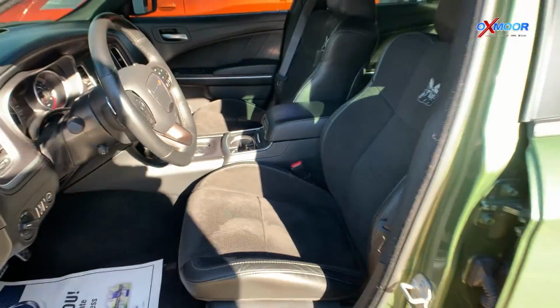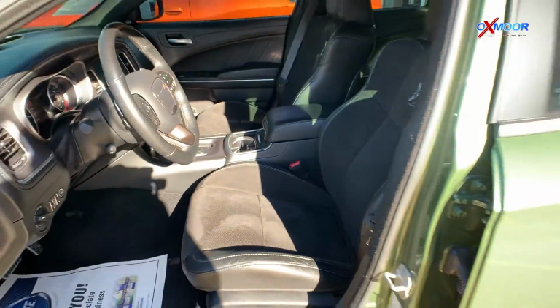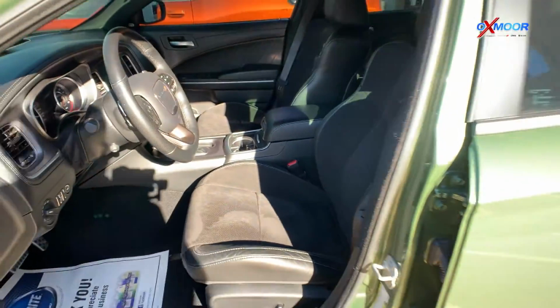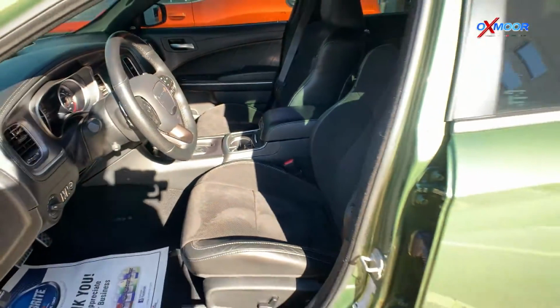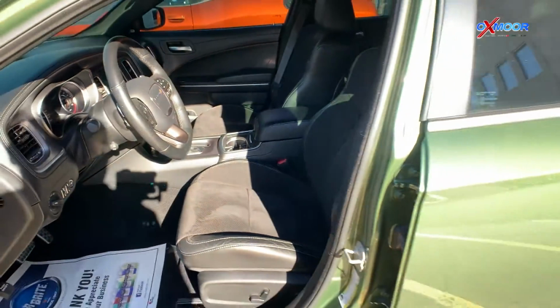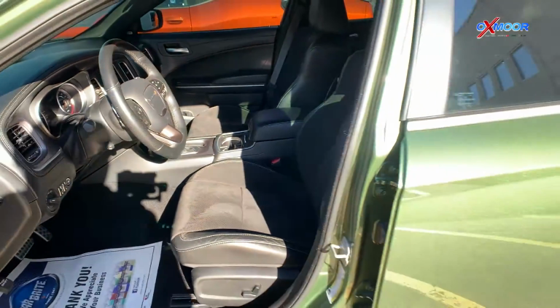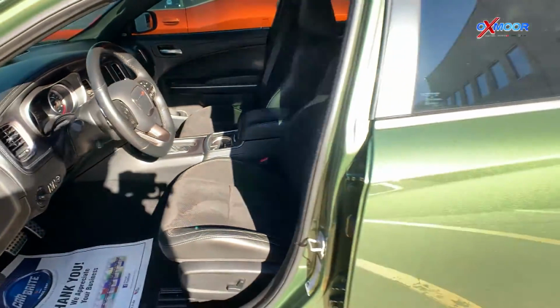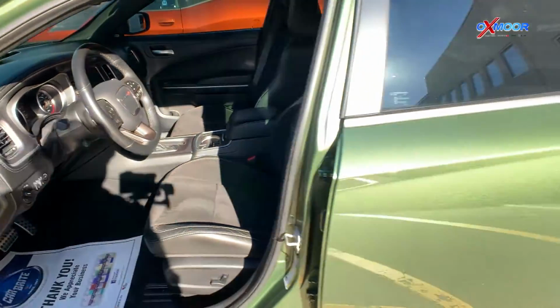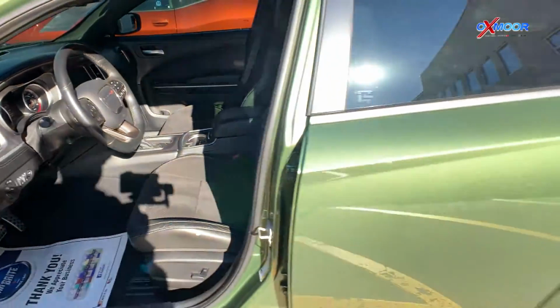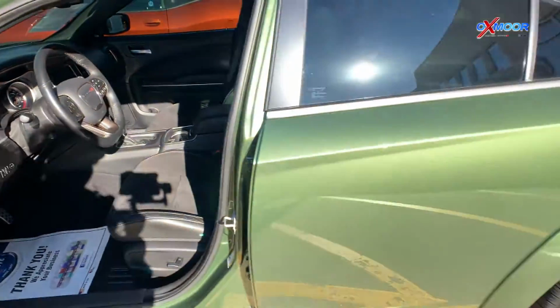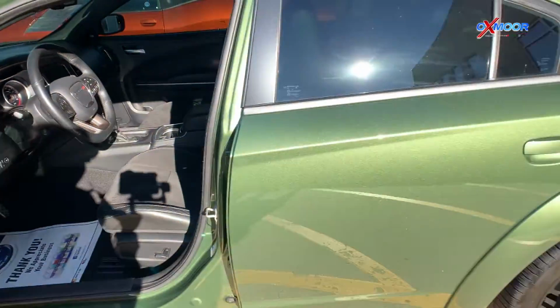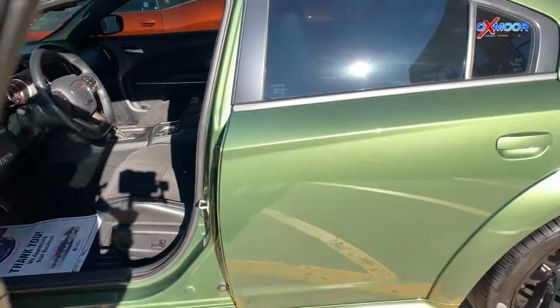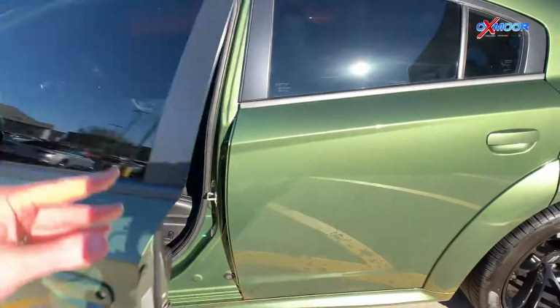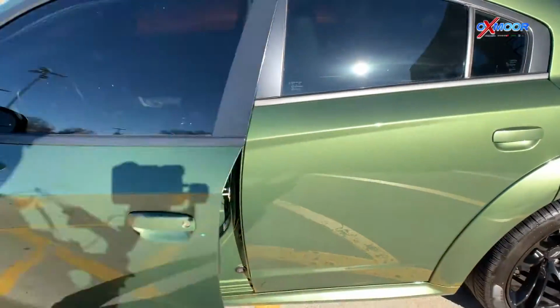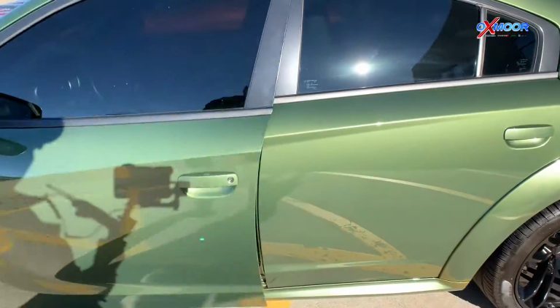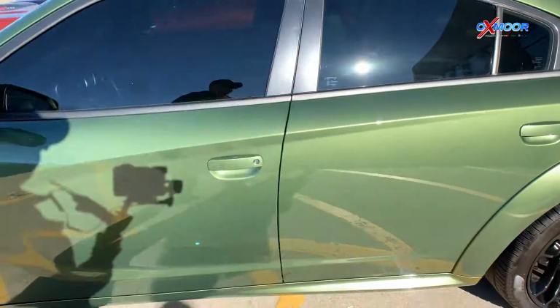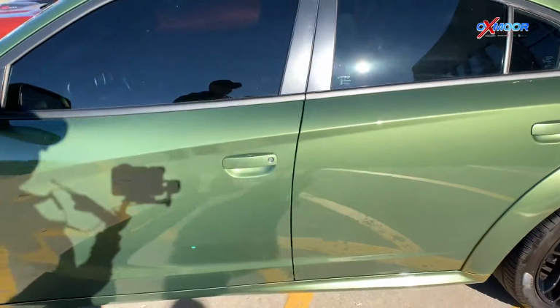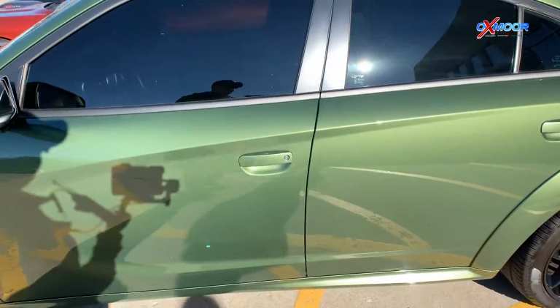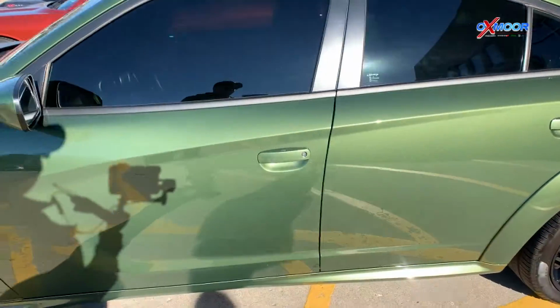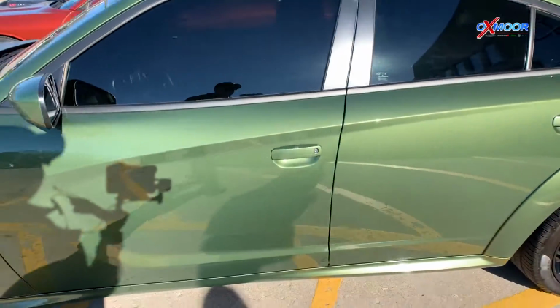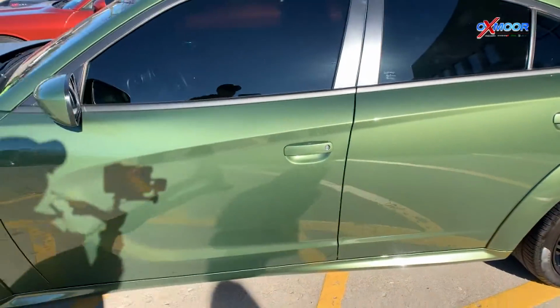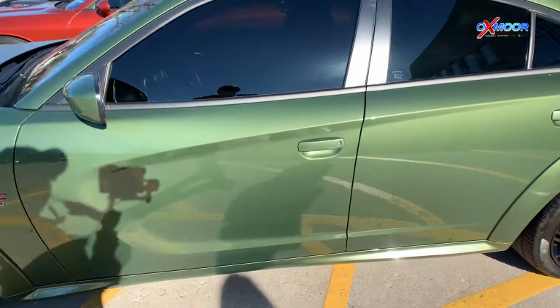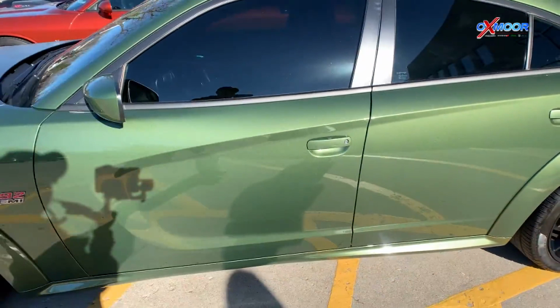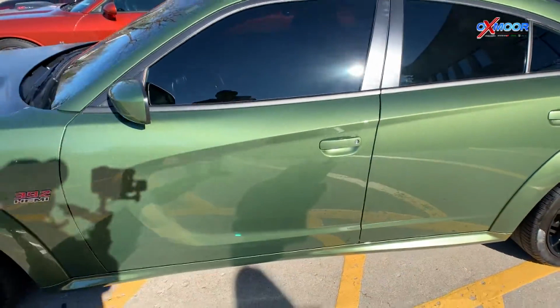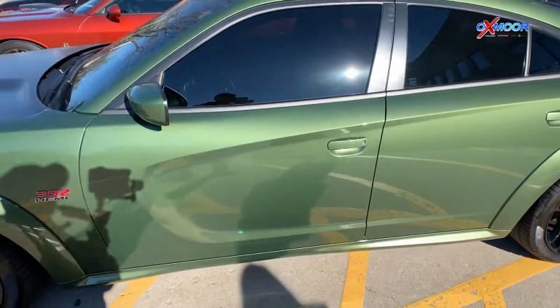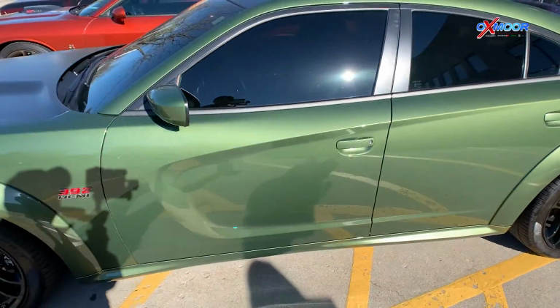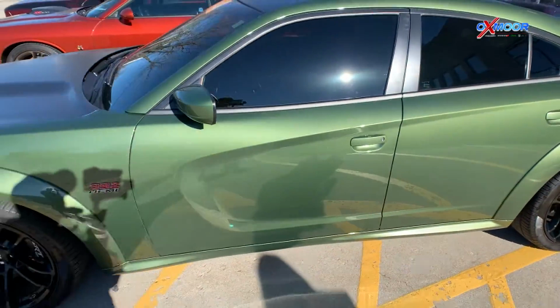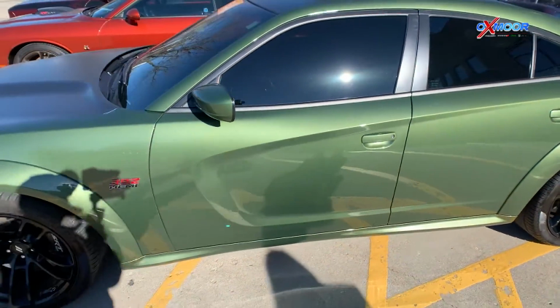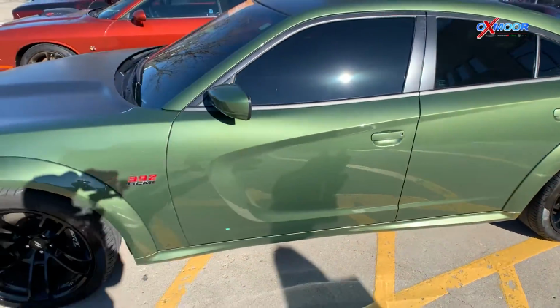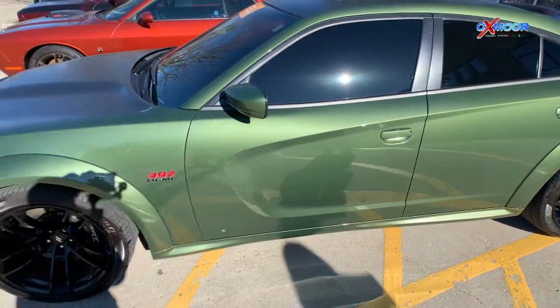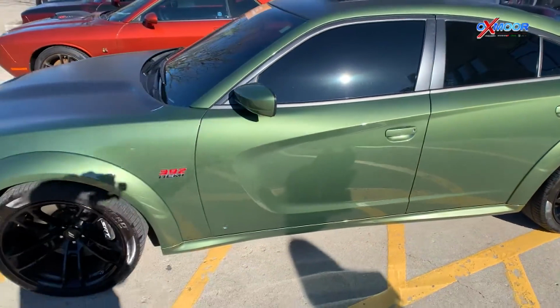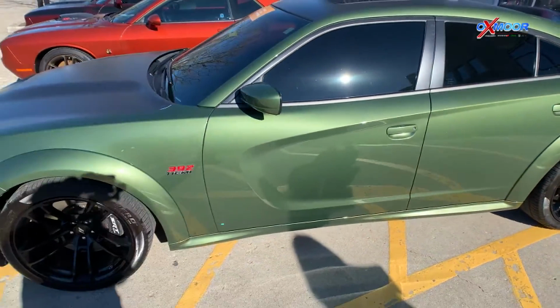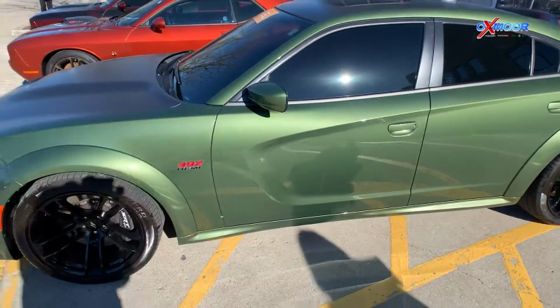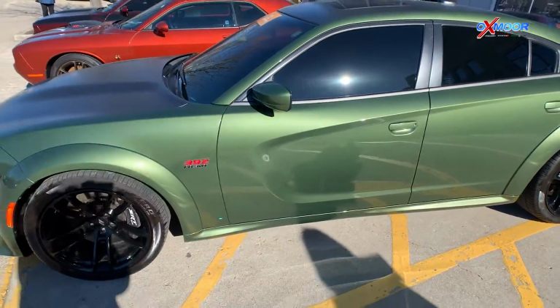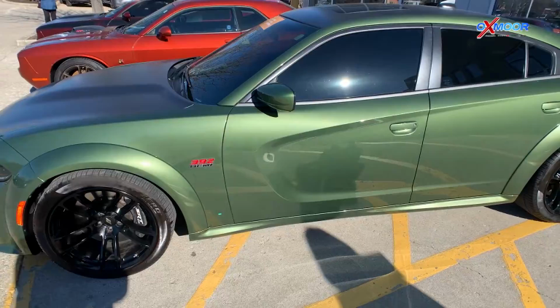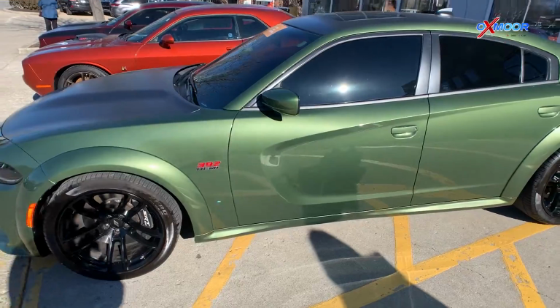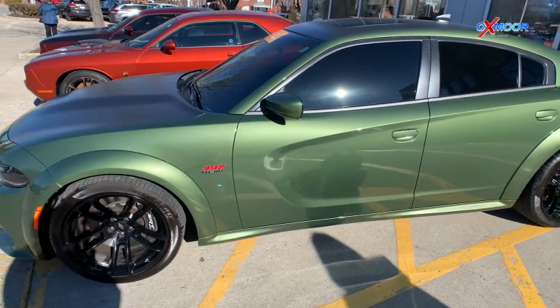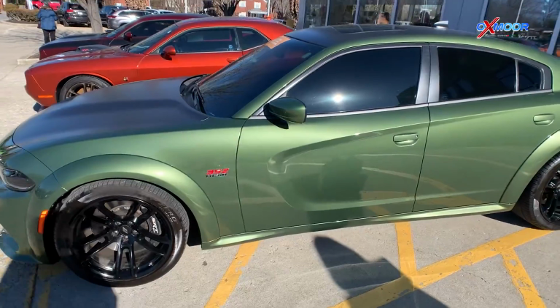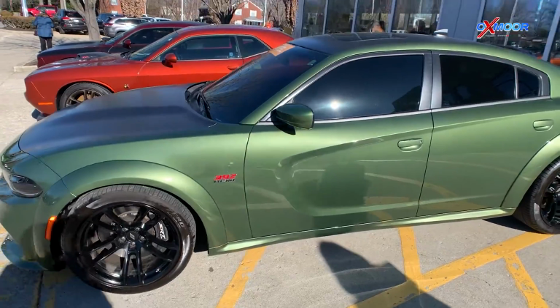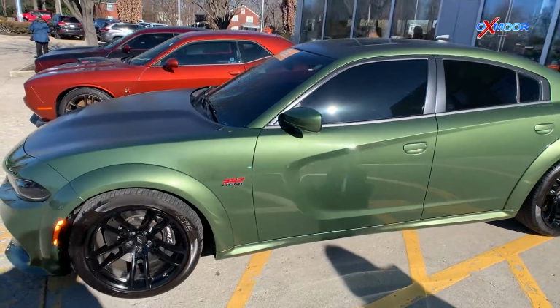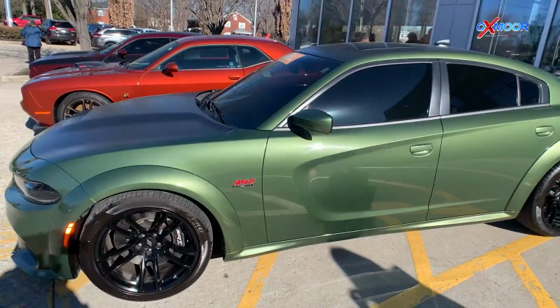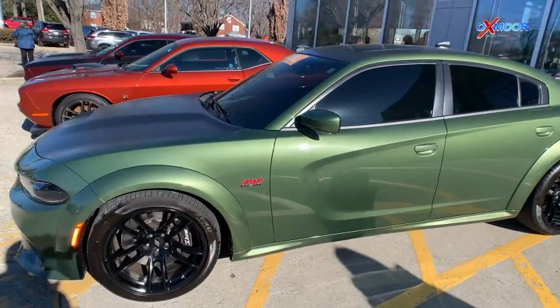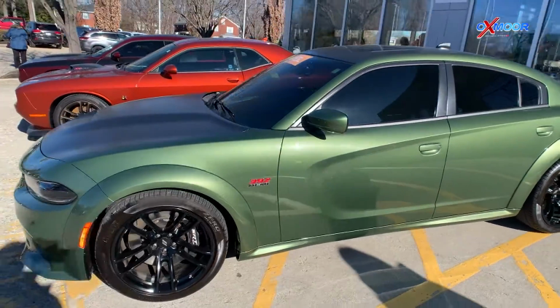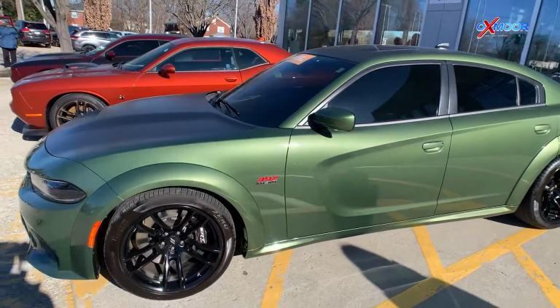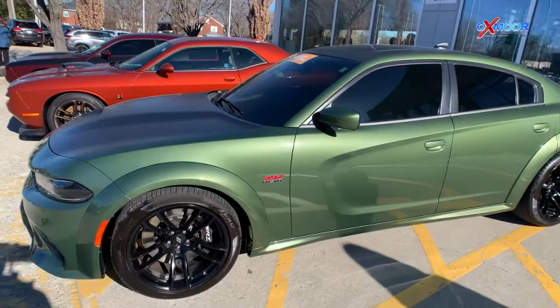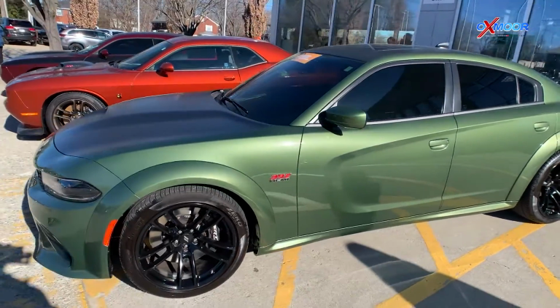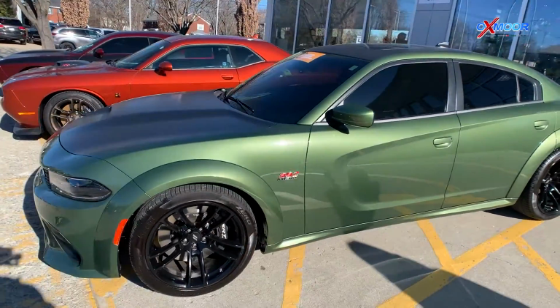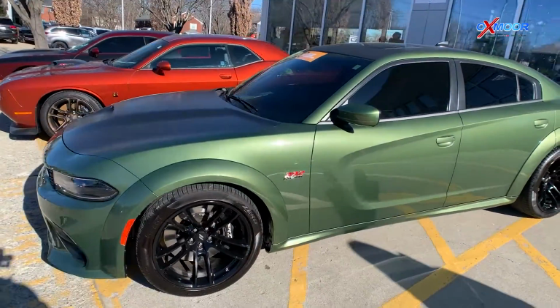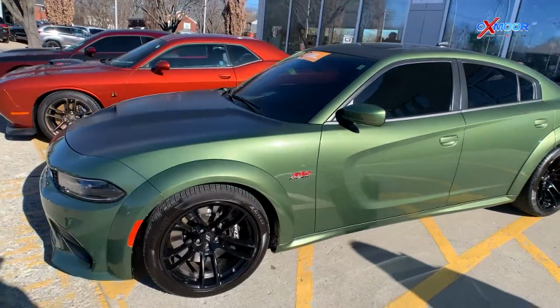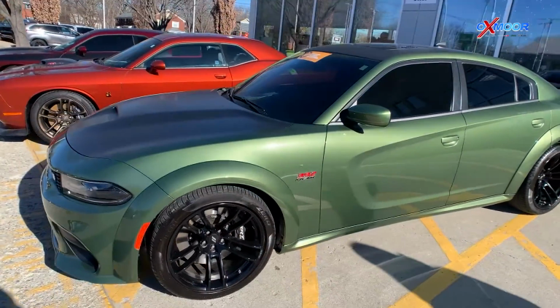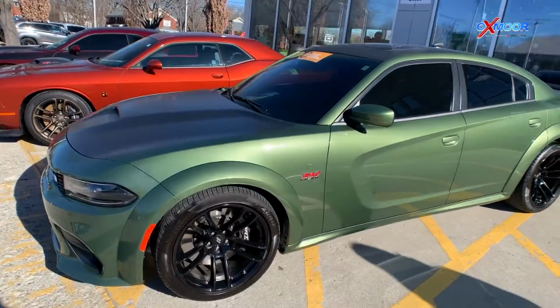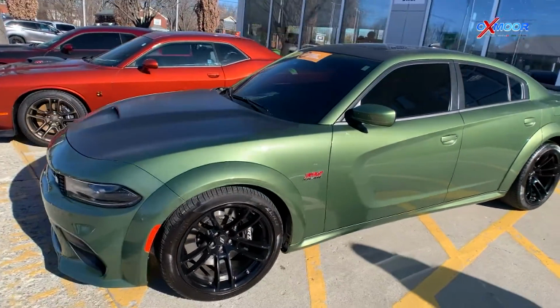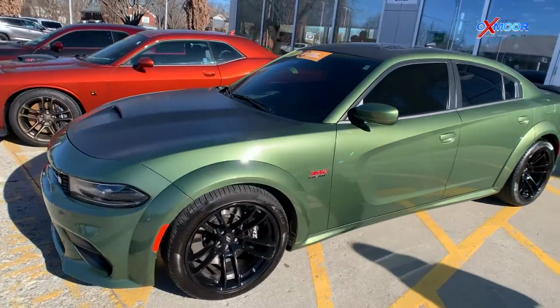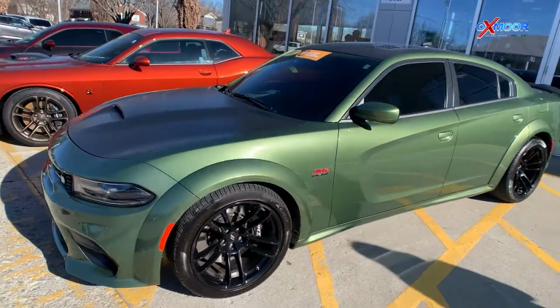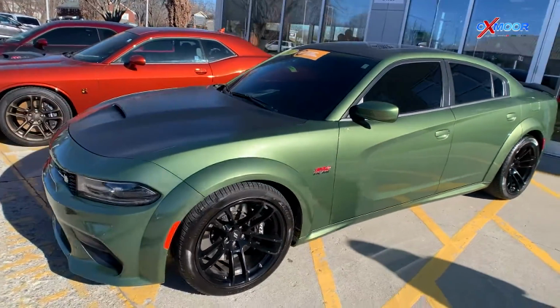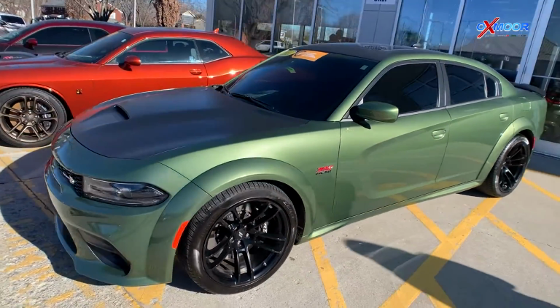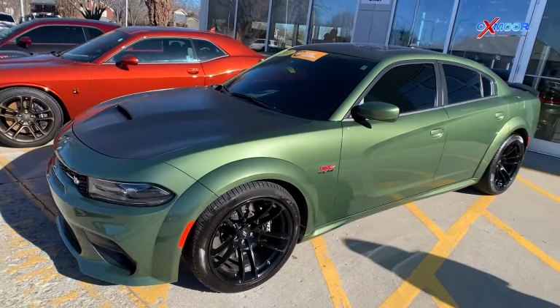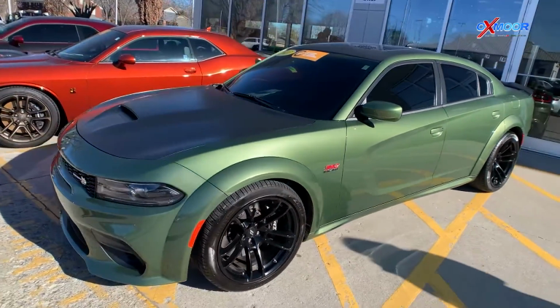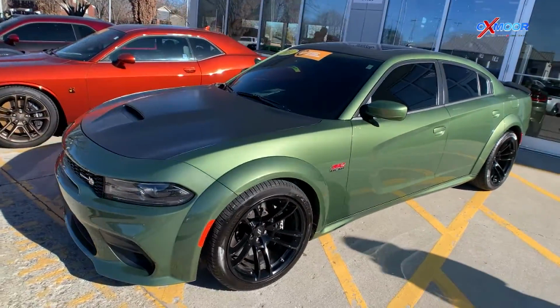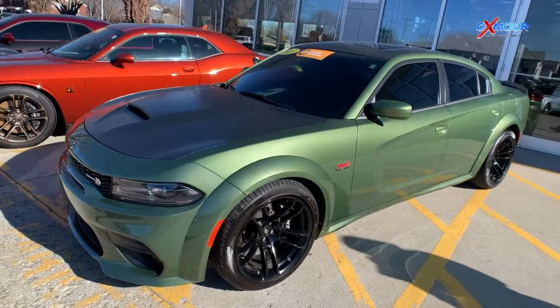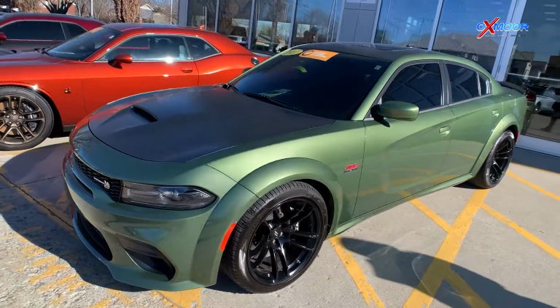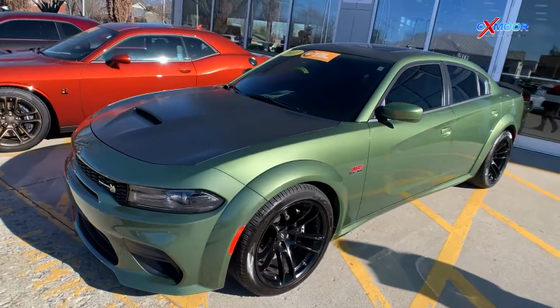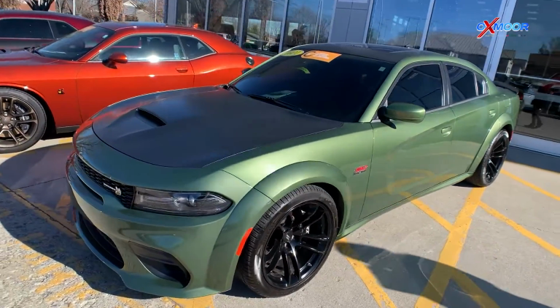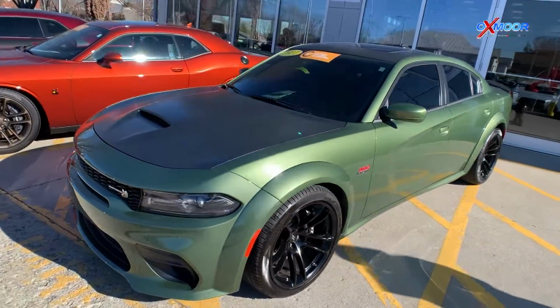The interior is in black heated and ventilated Napa leather. Mileage is 15,361 and the price is $59,000.